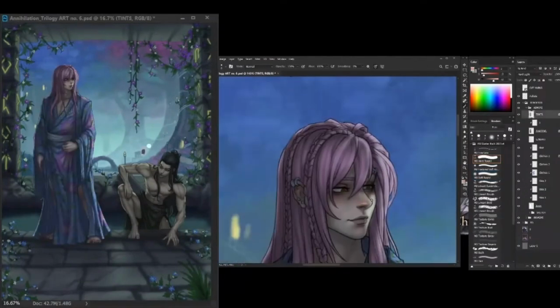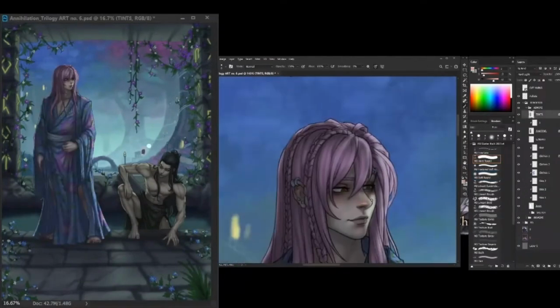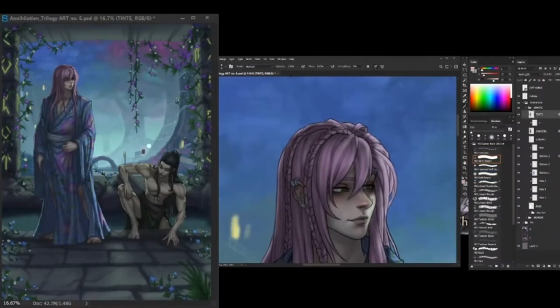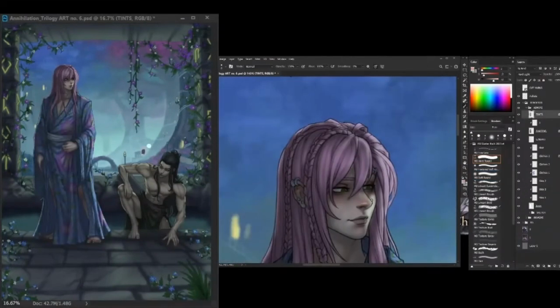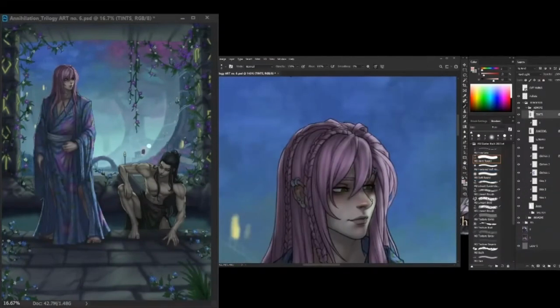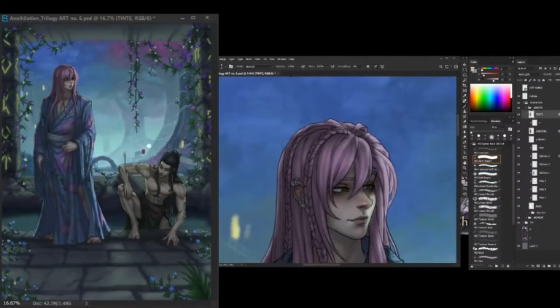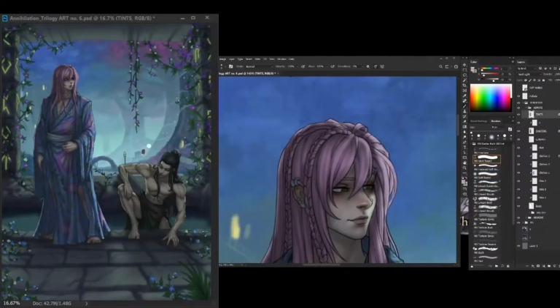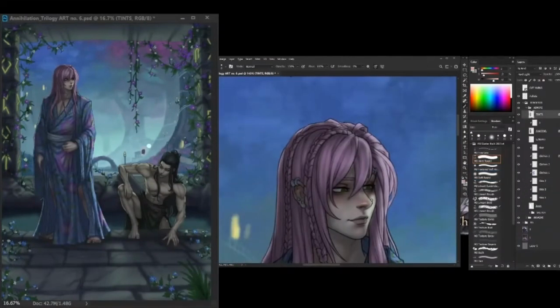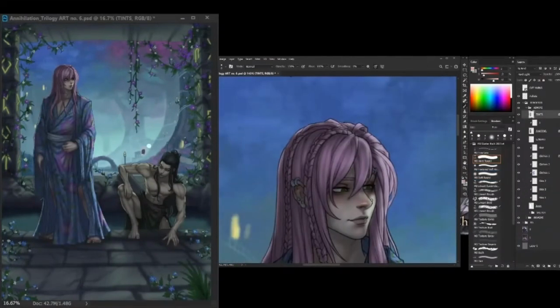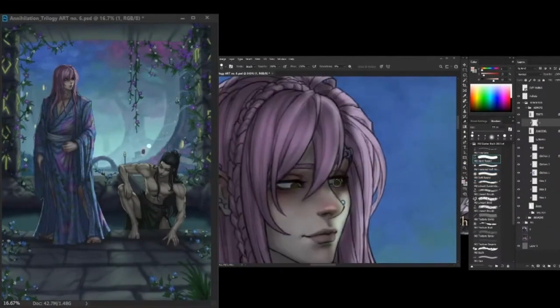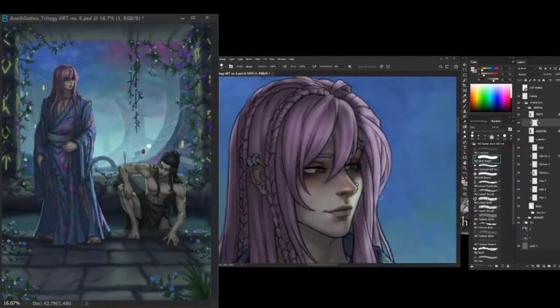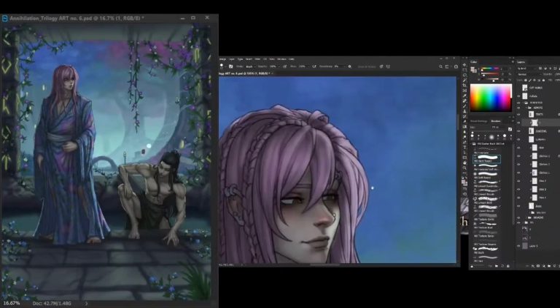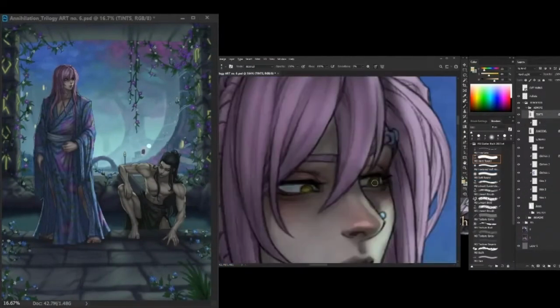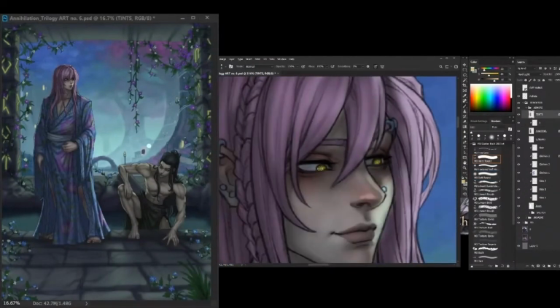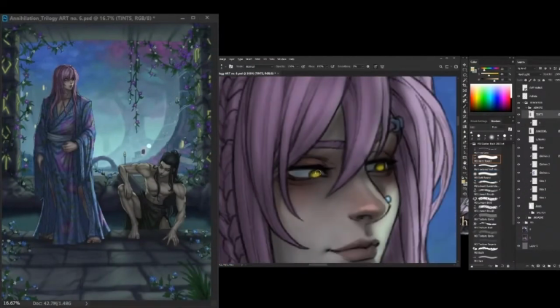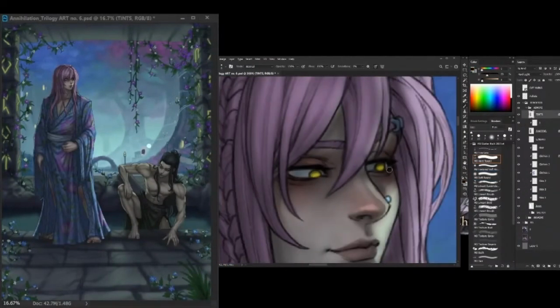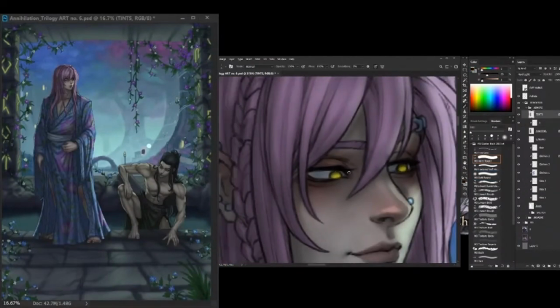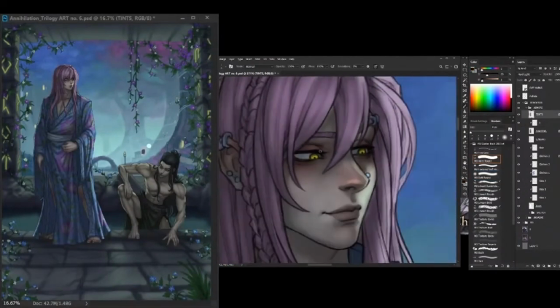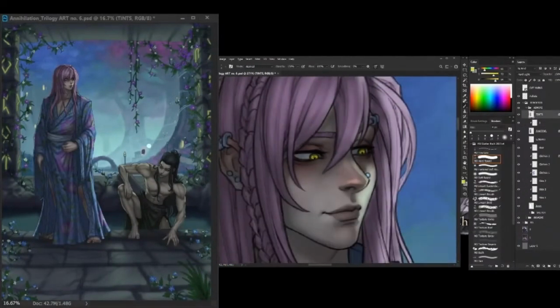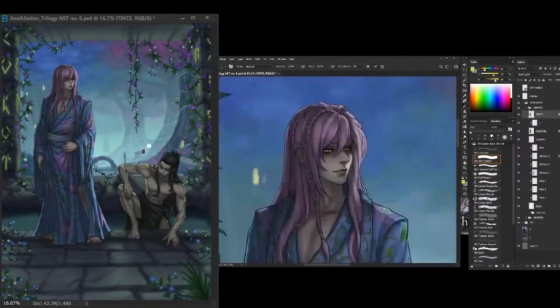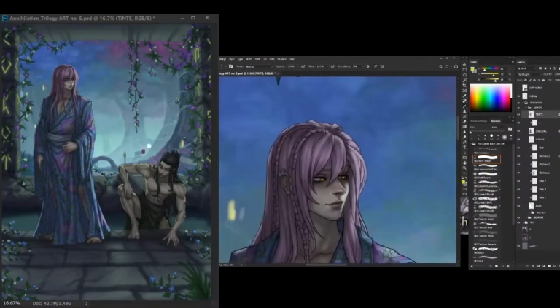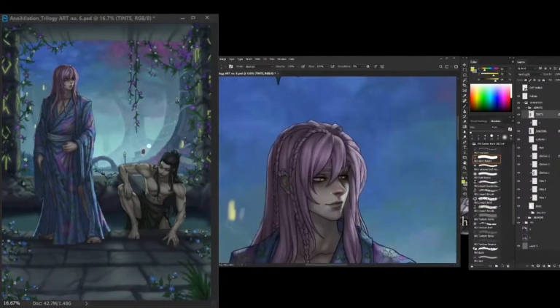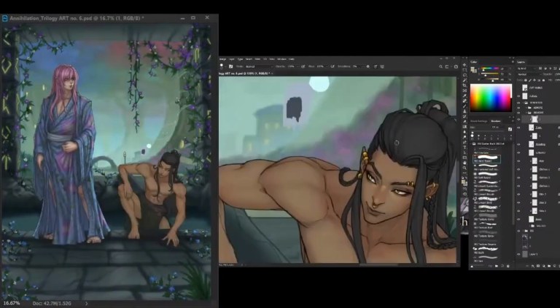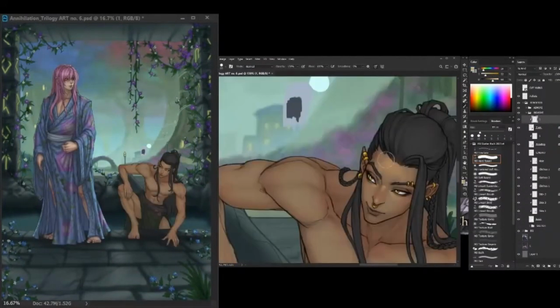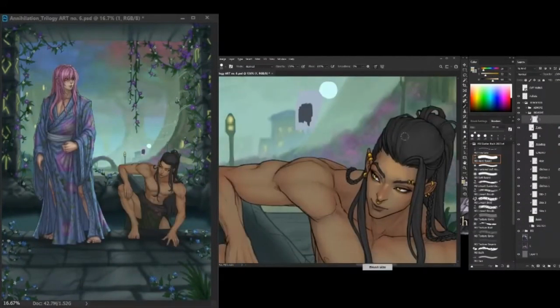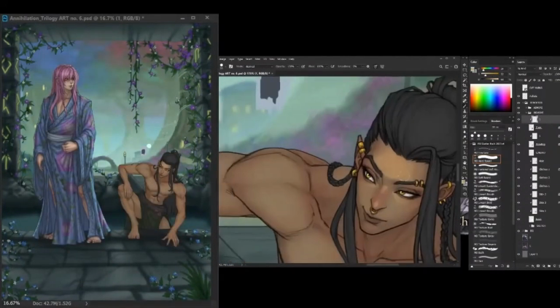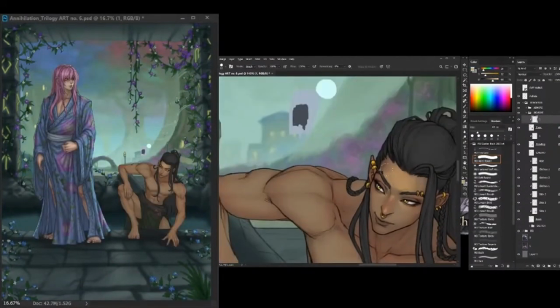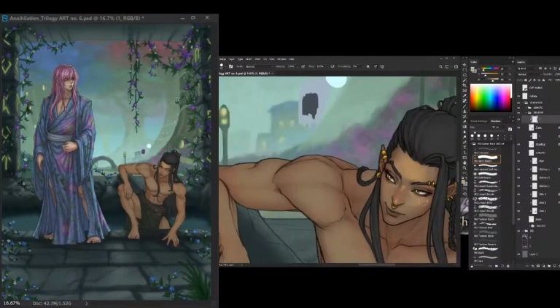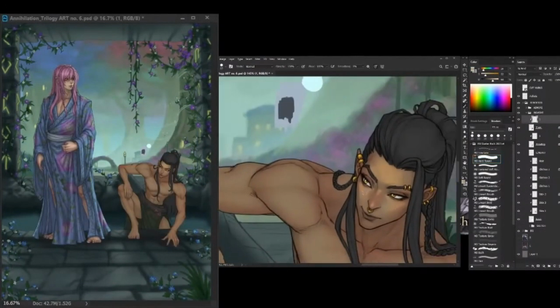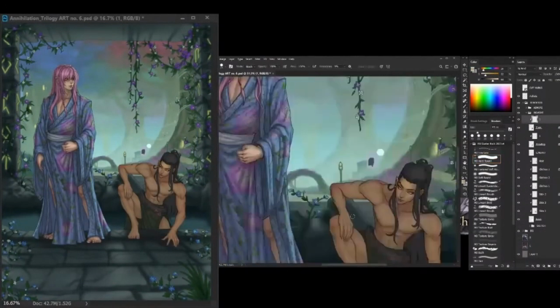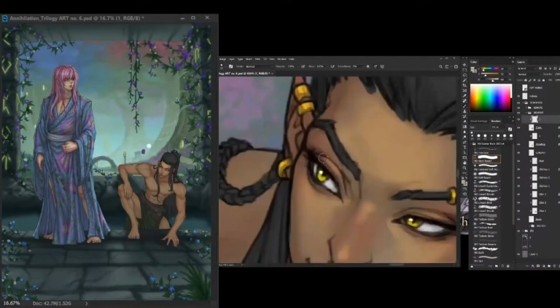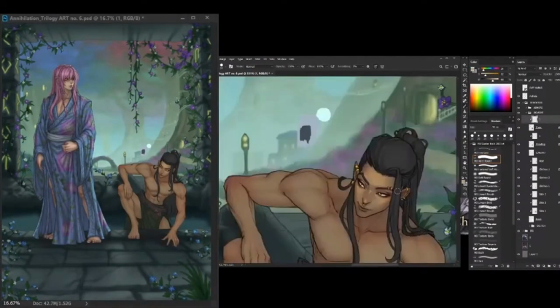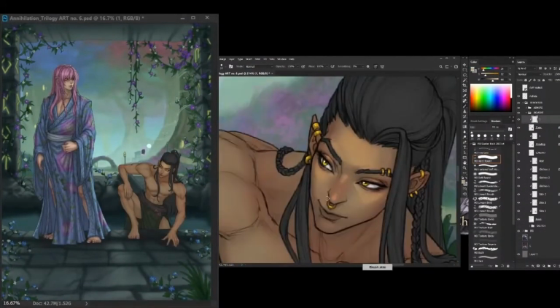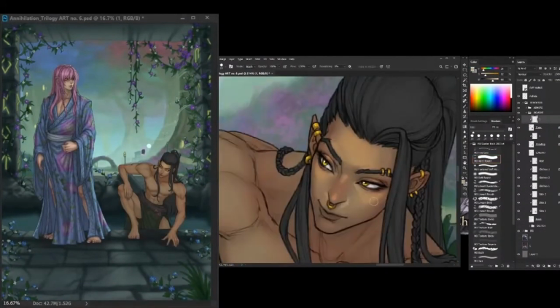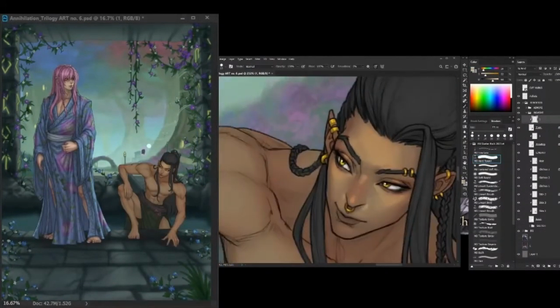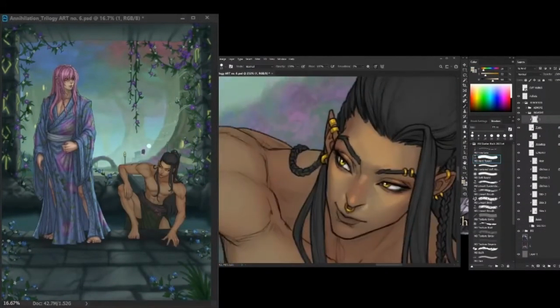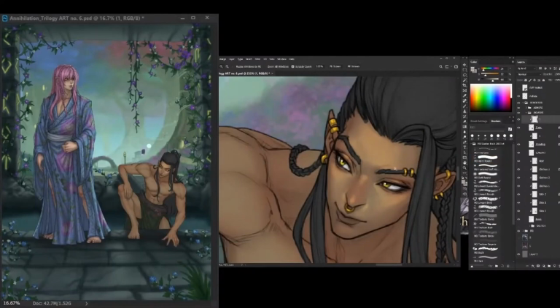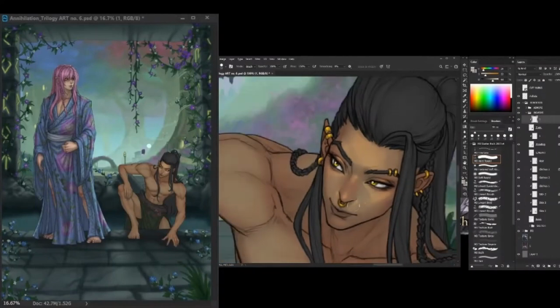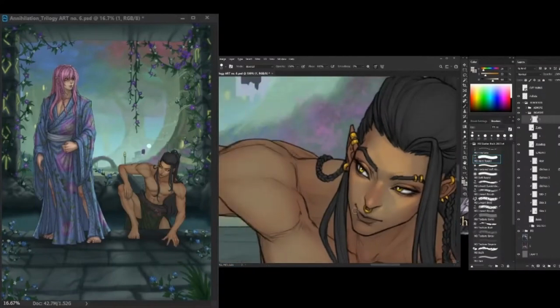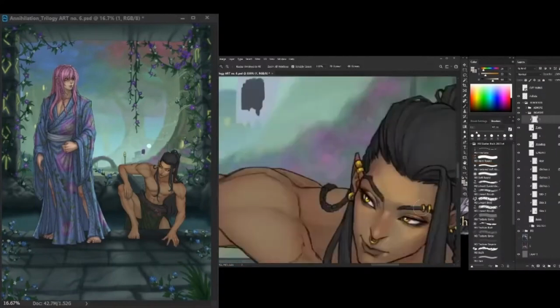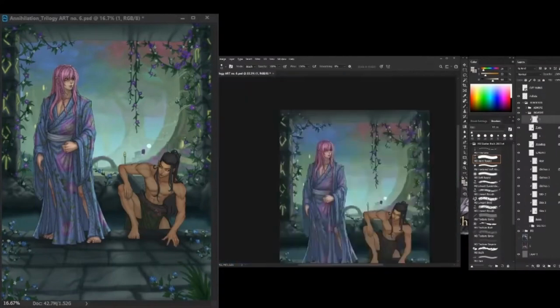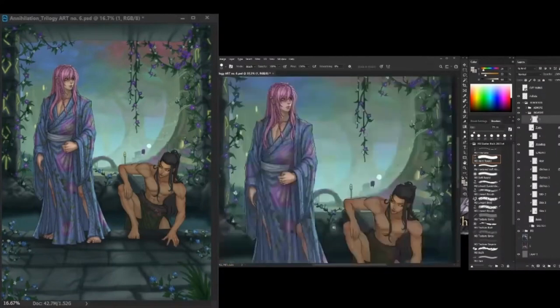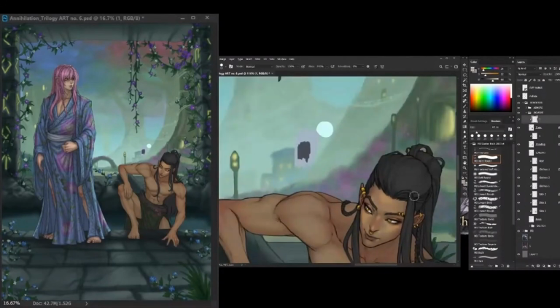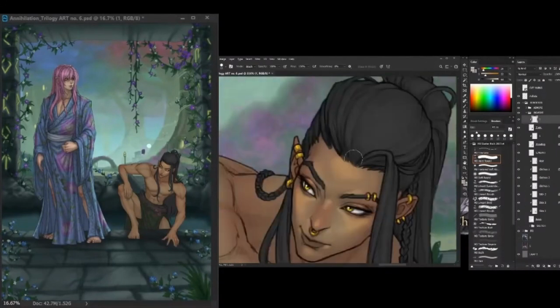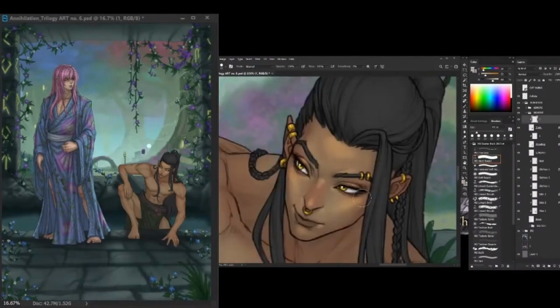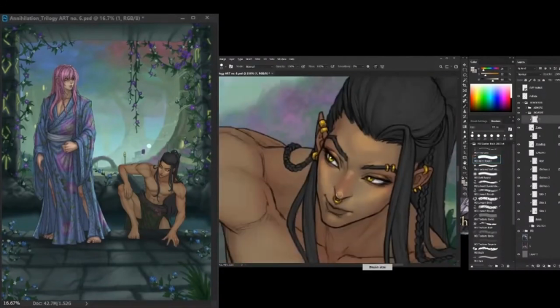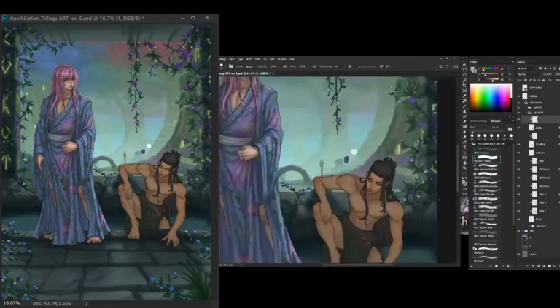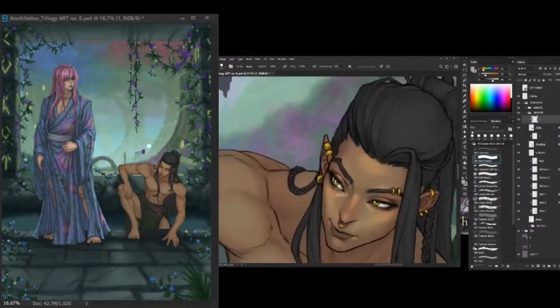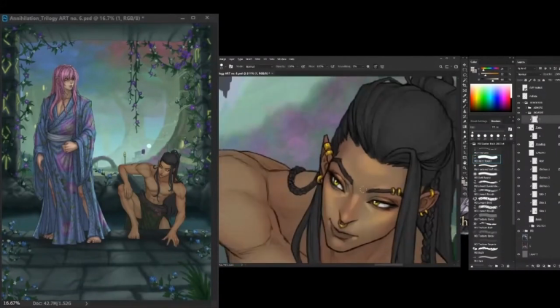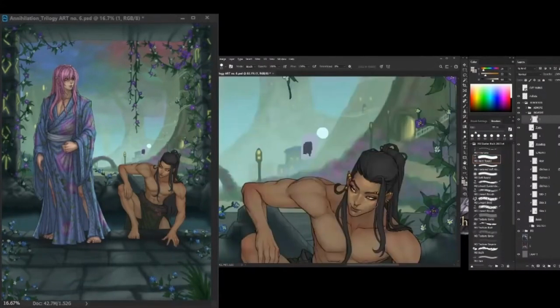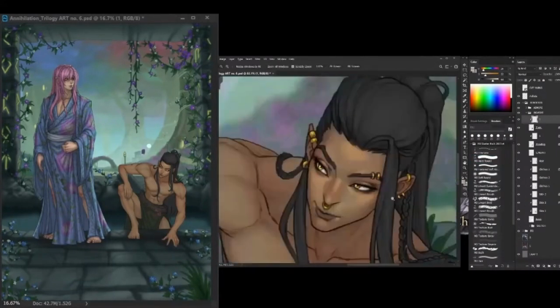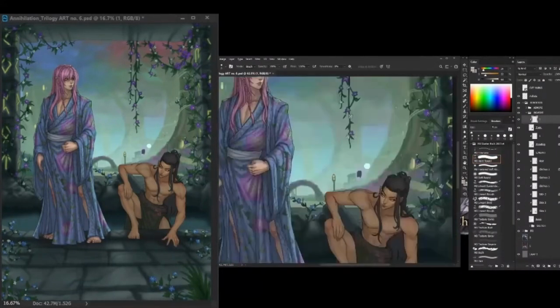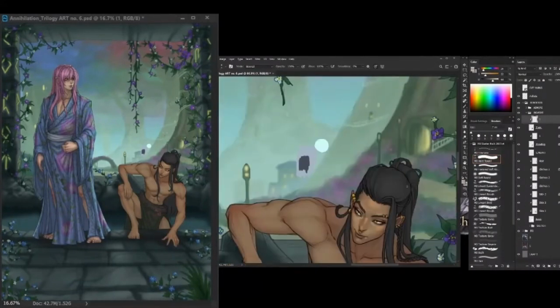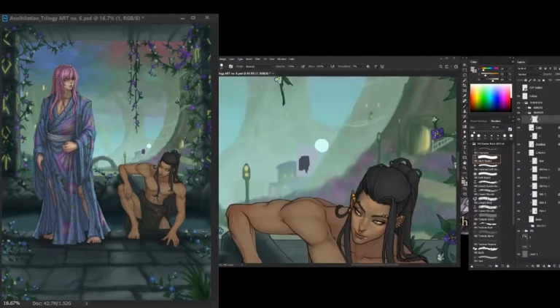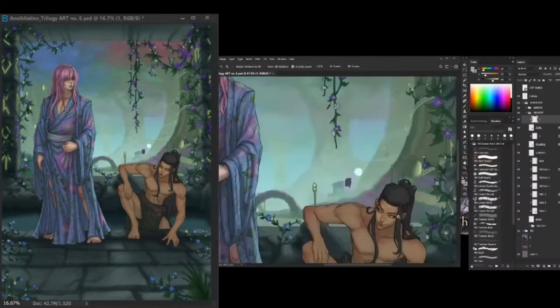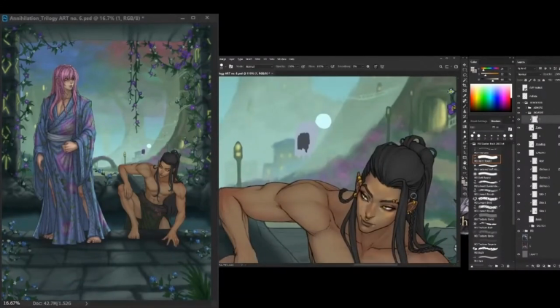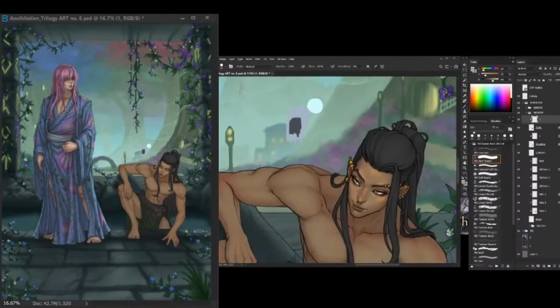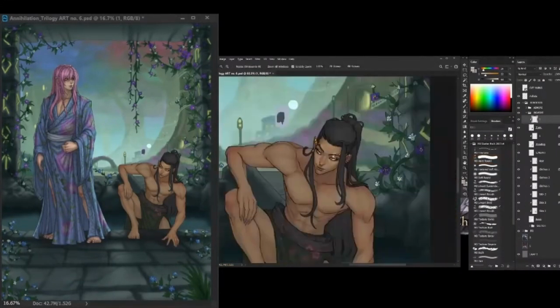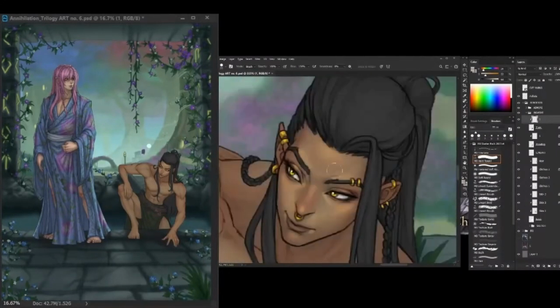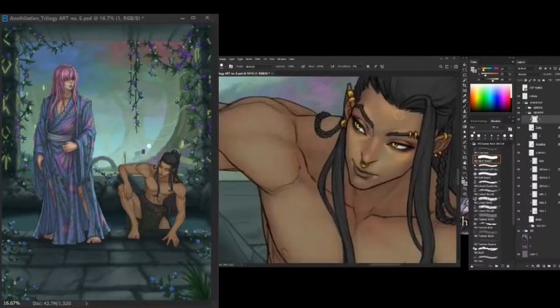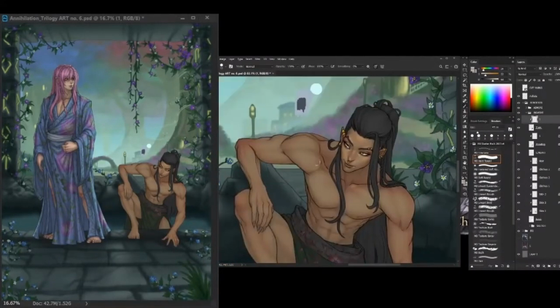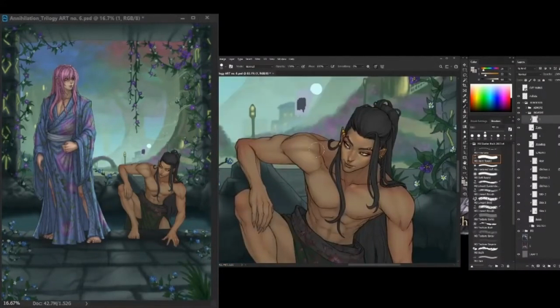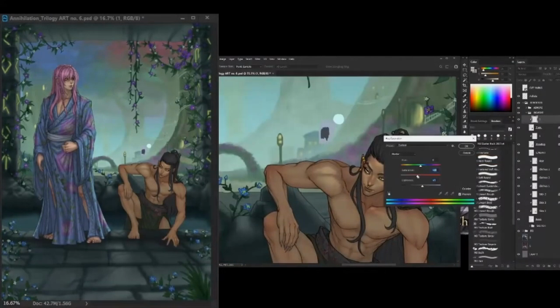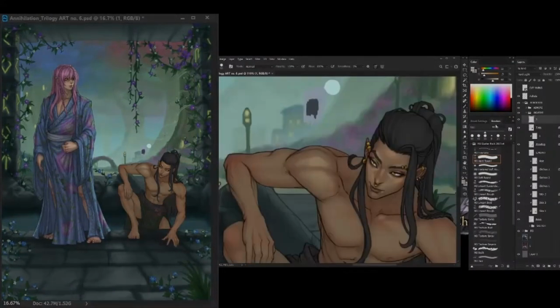At this stage I put some of the details like the eyes, blush, and some colors that give the character a more saturated and vibrant look.